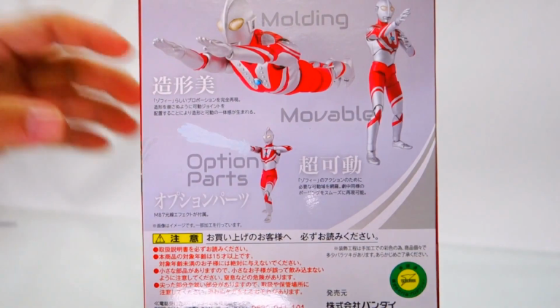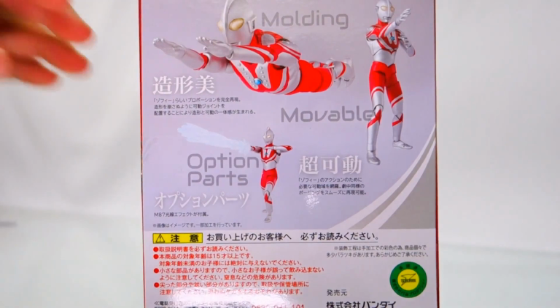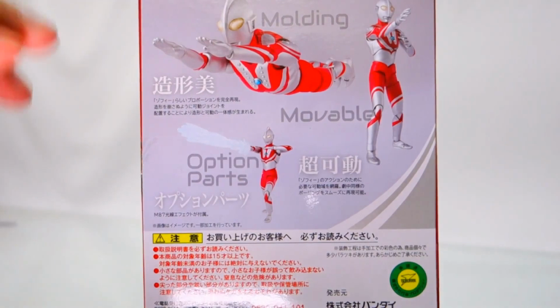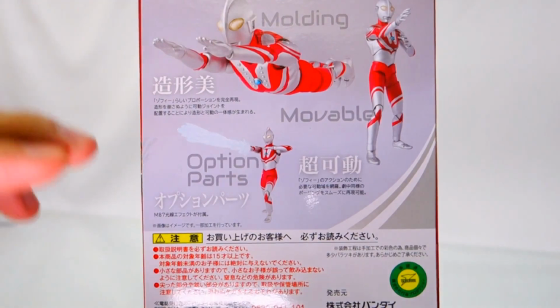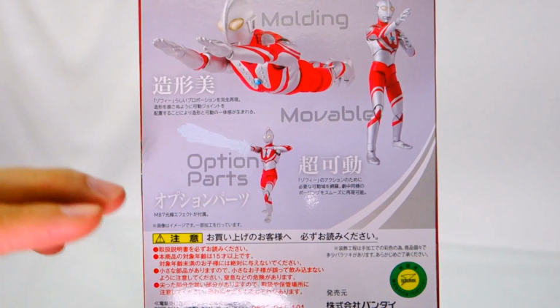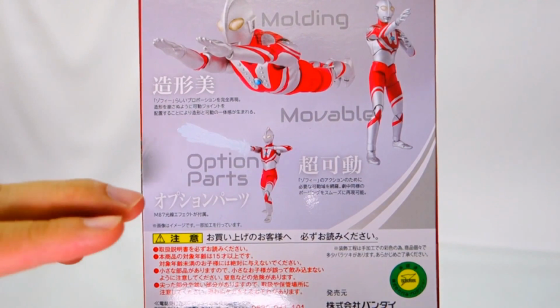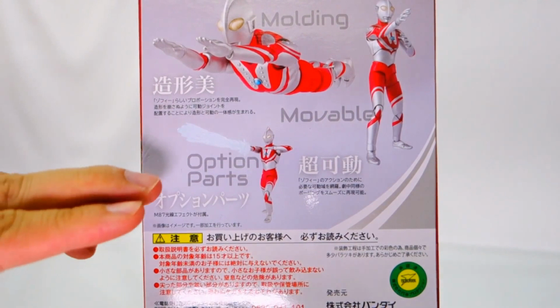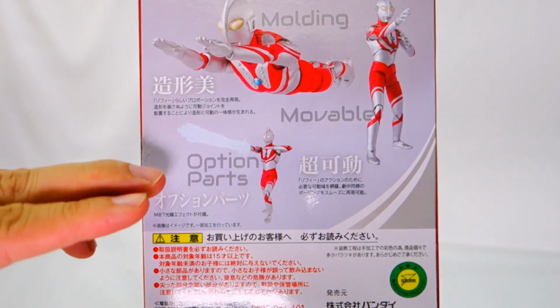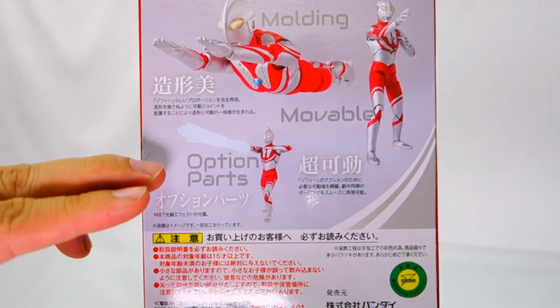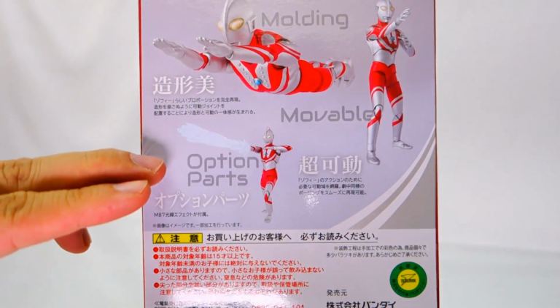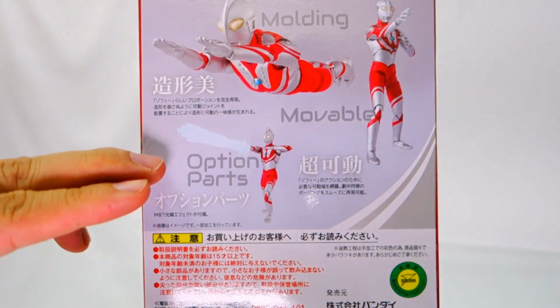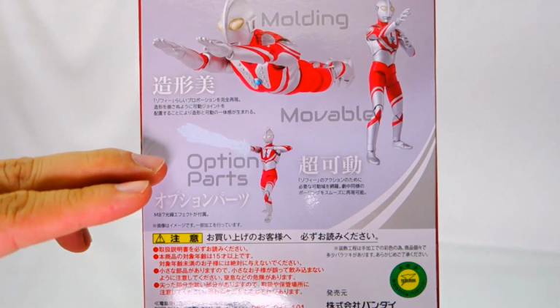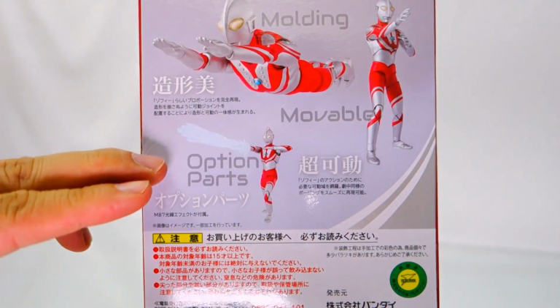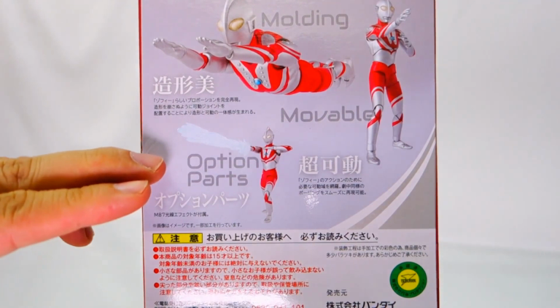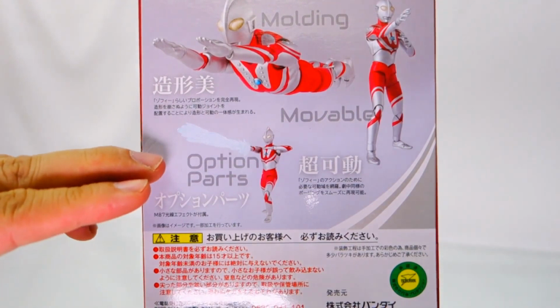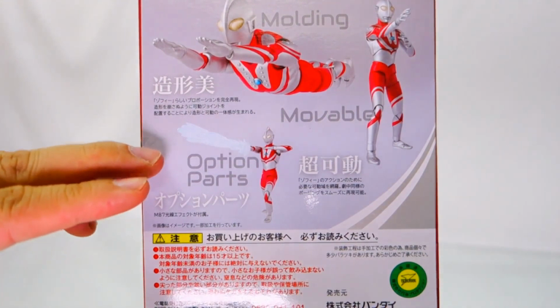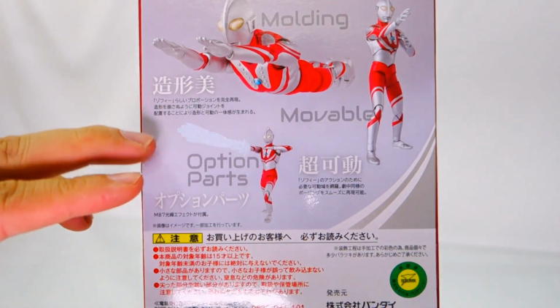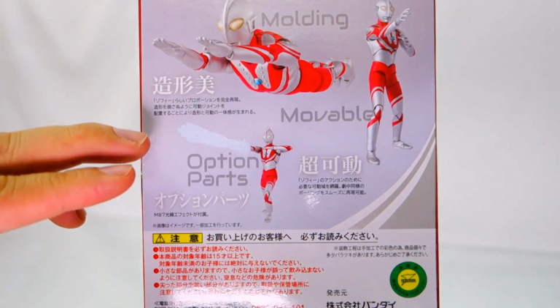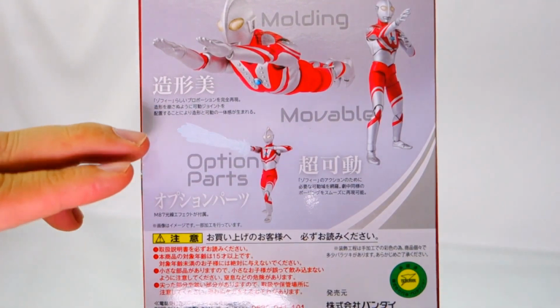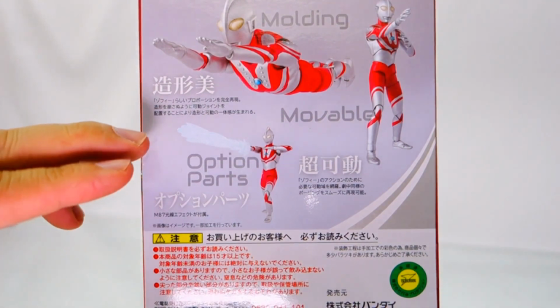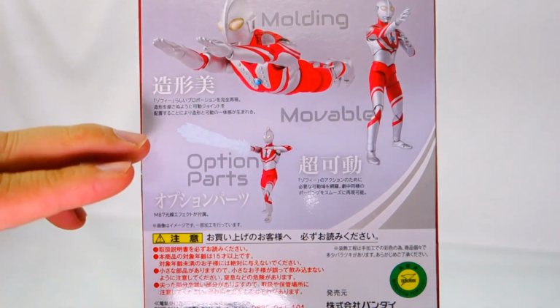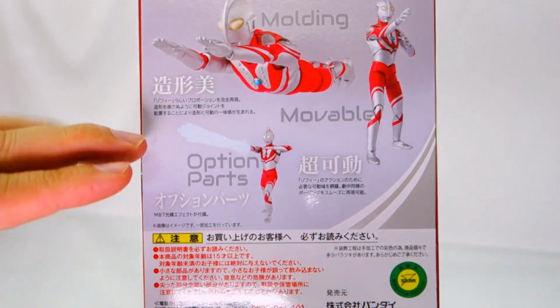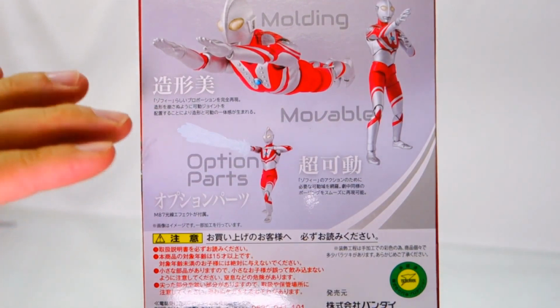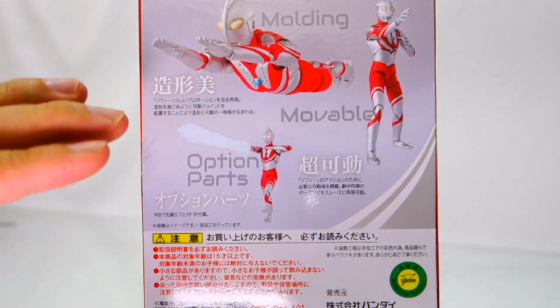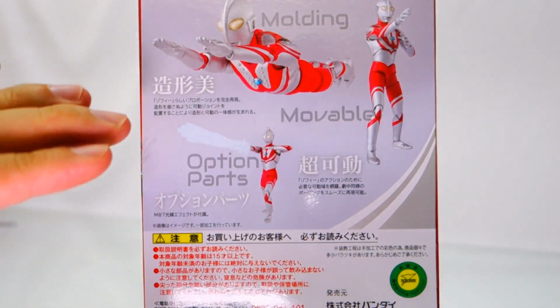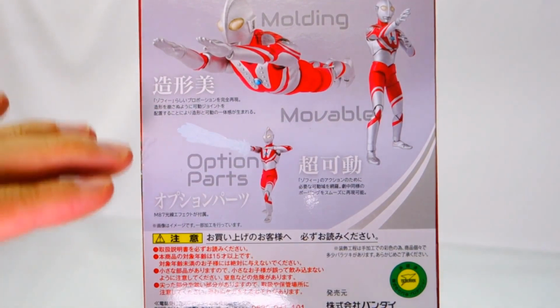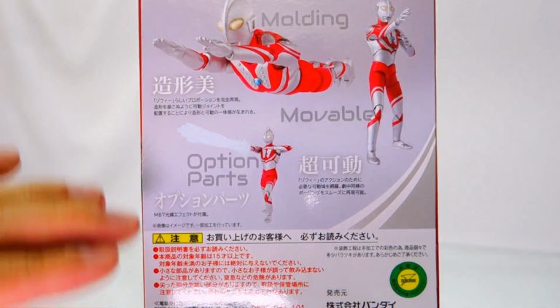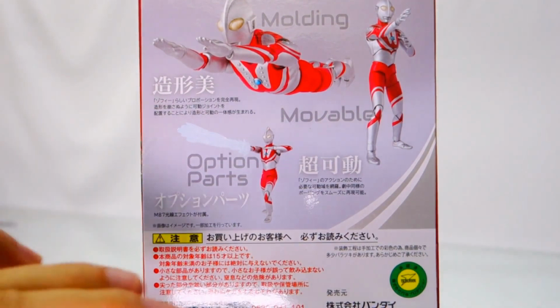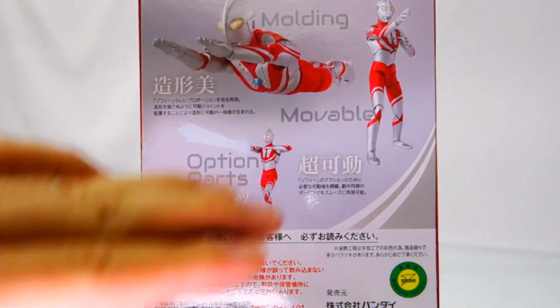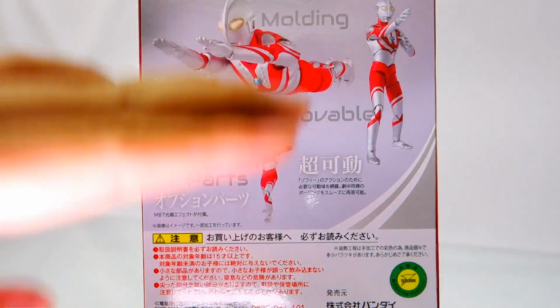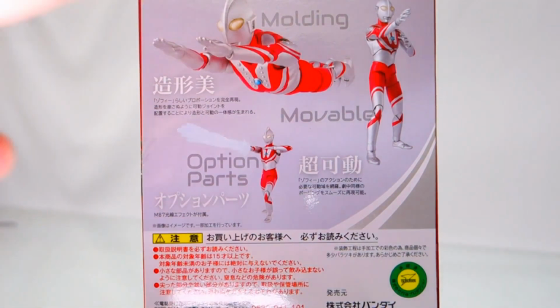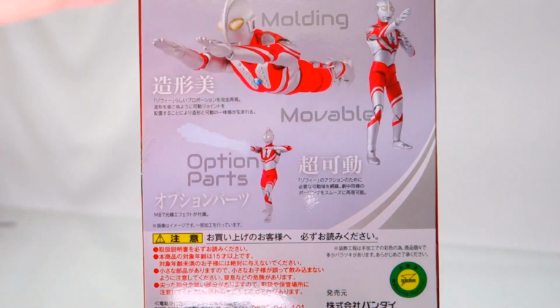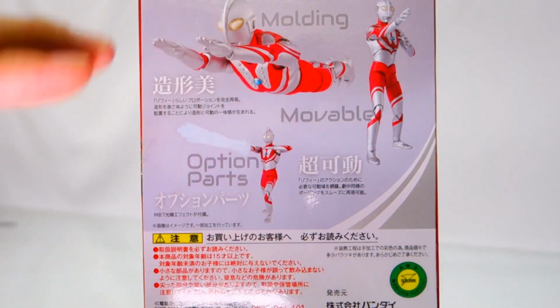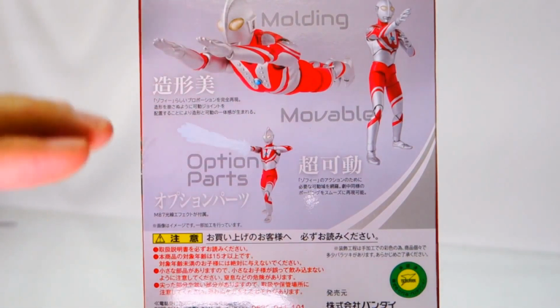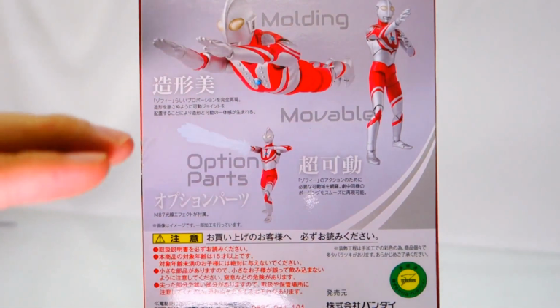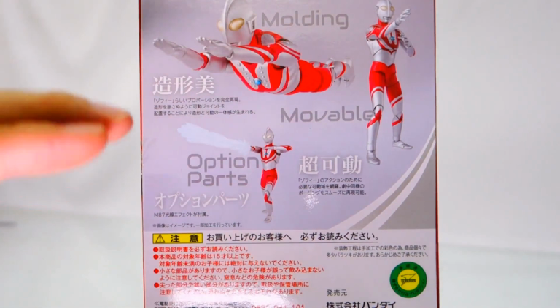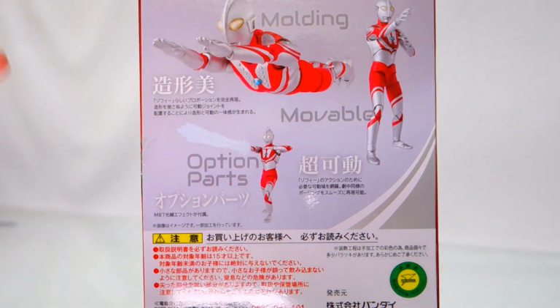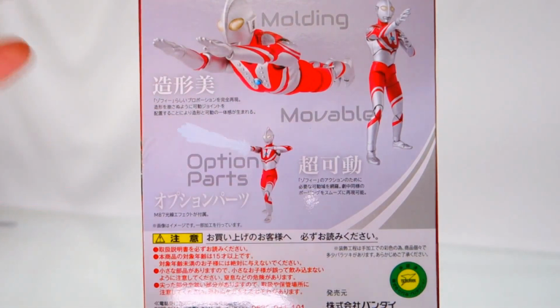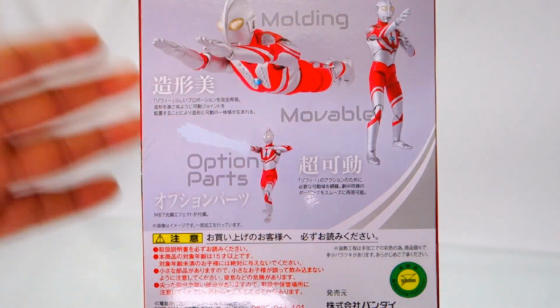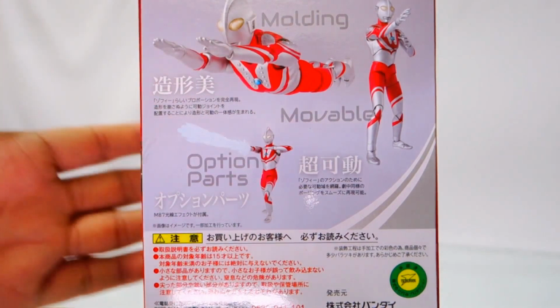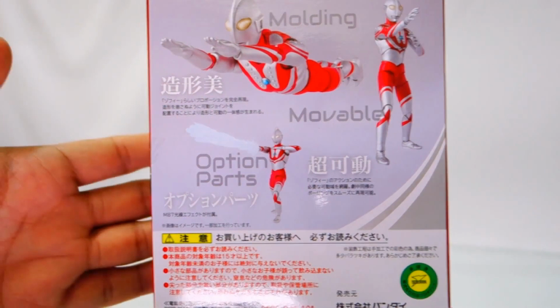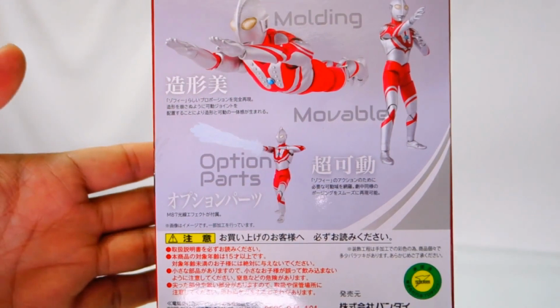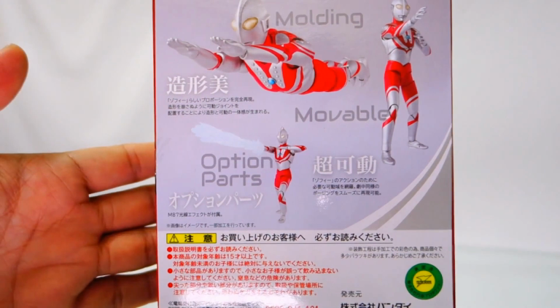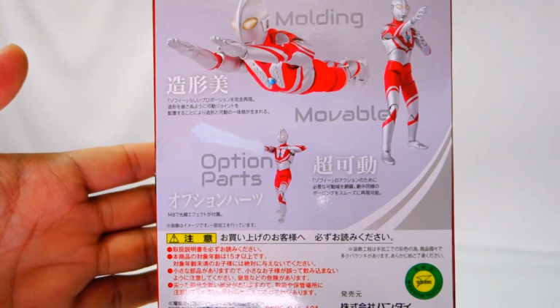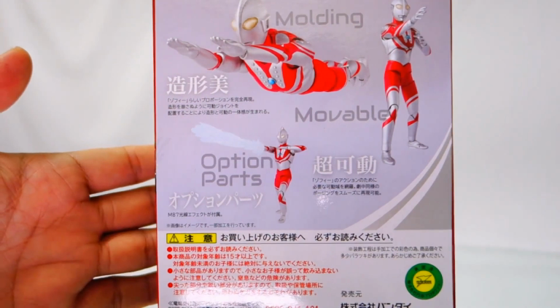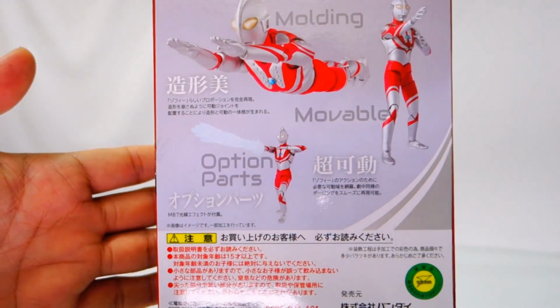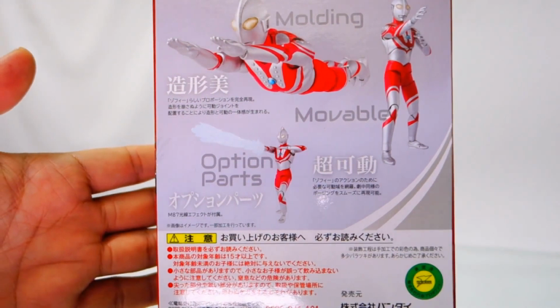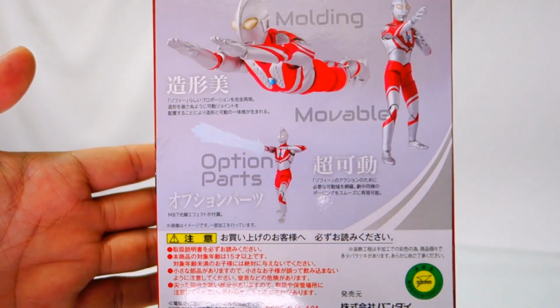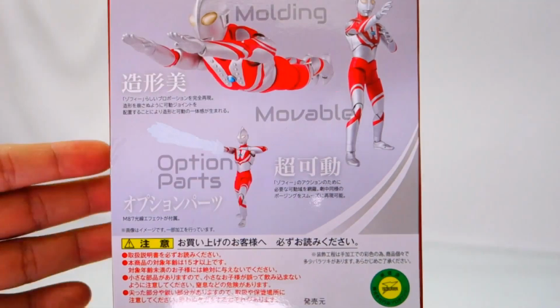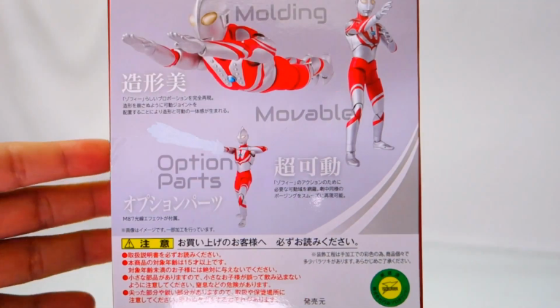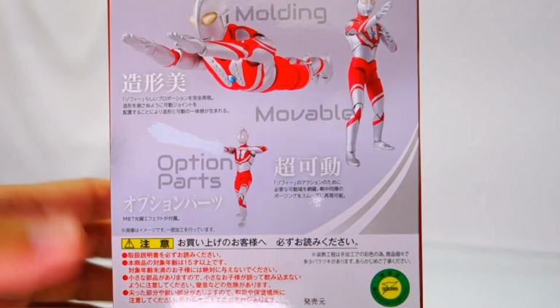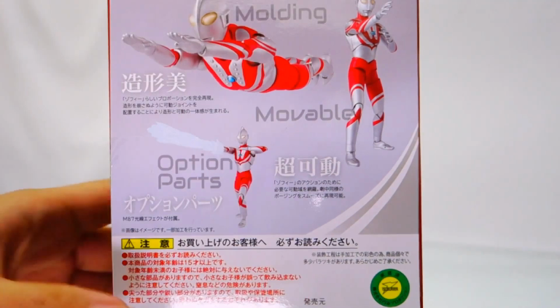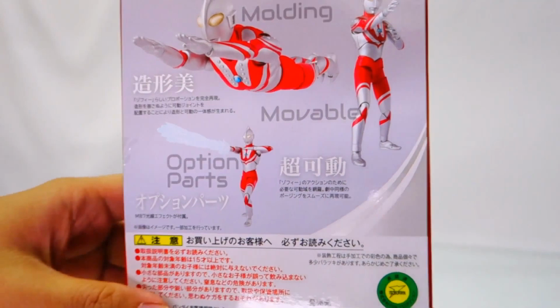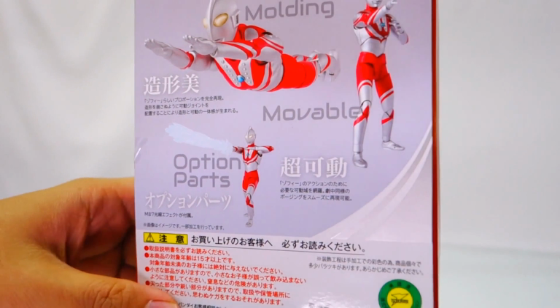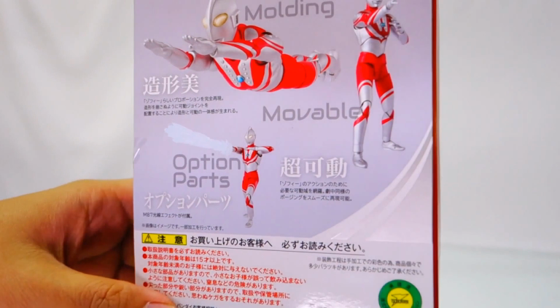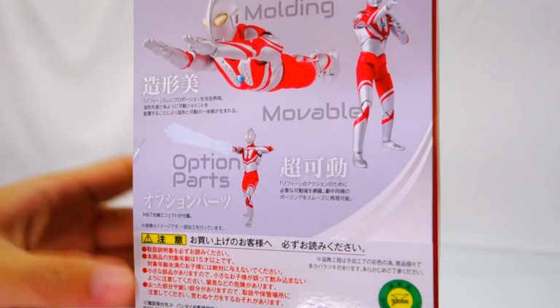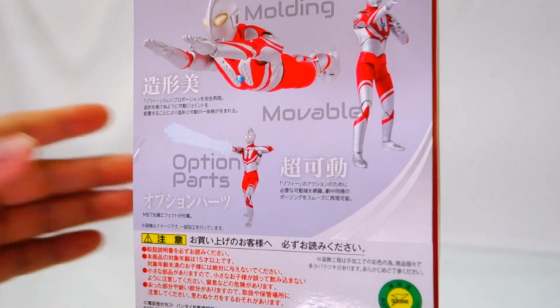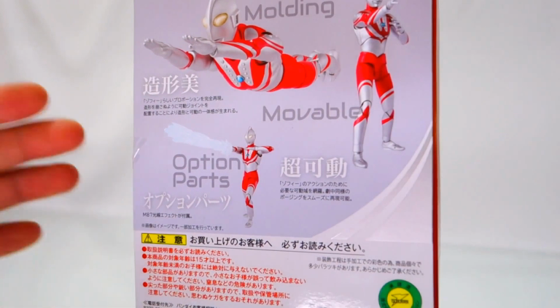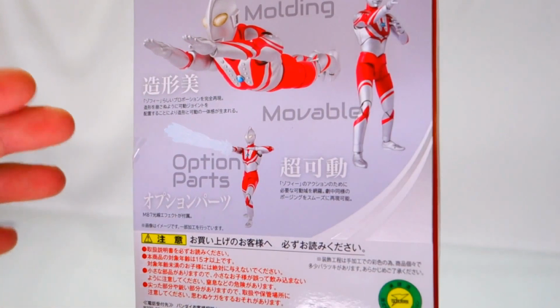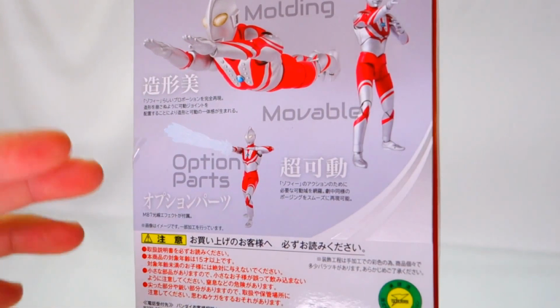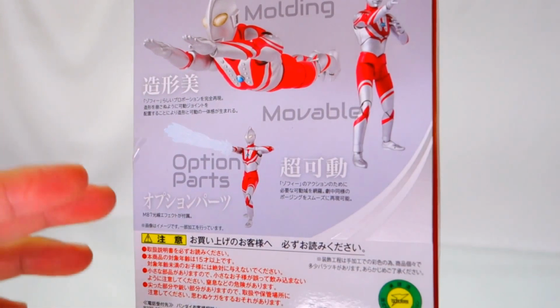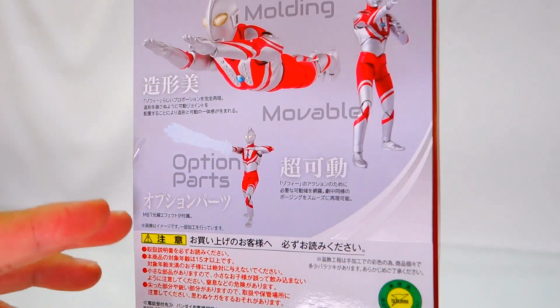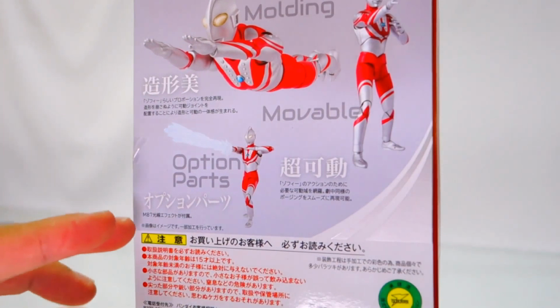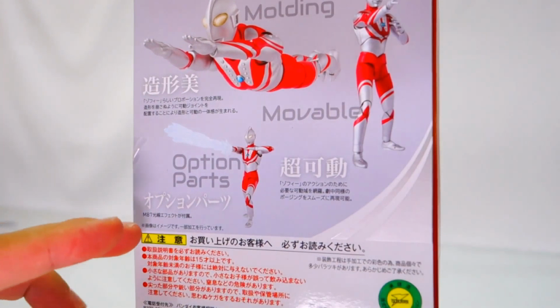Of course the optional effect parts will give the figure more play value and more enjoyment.